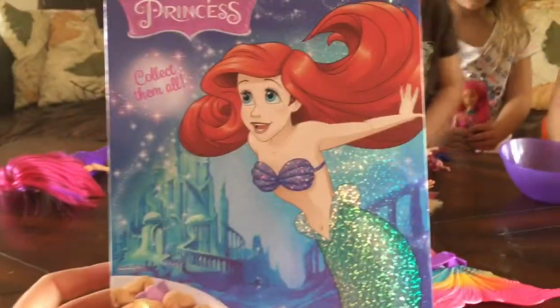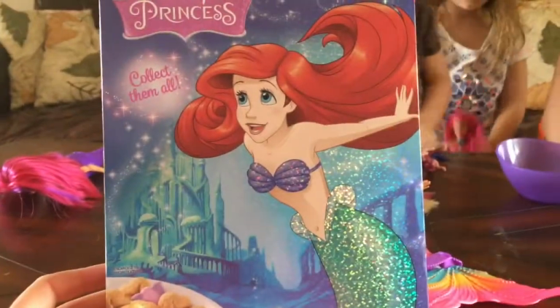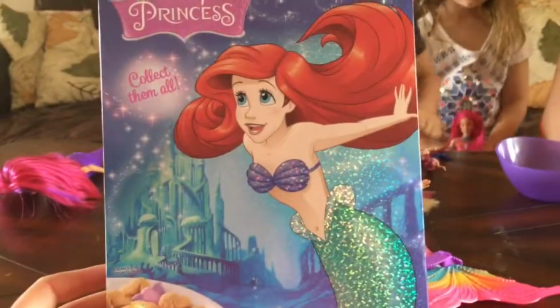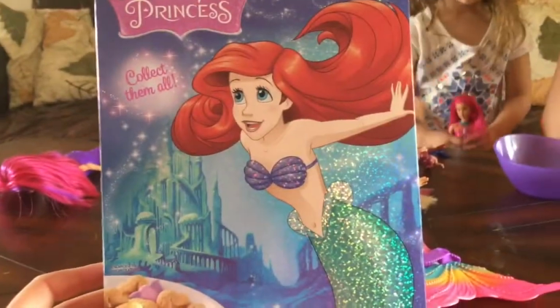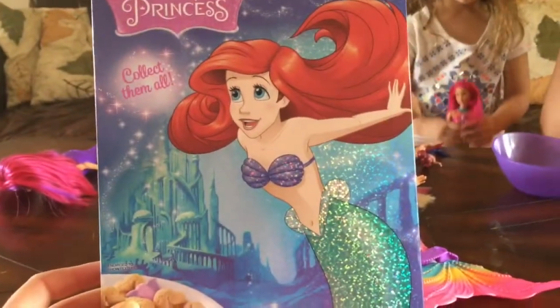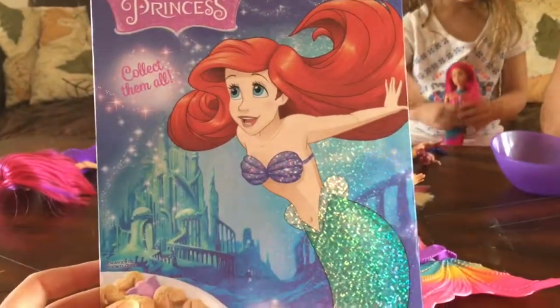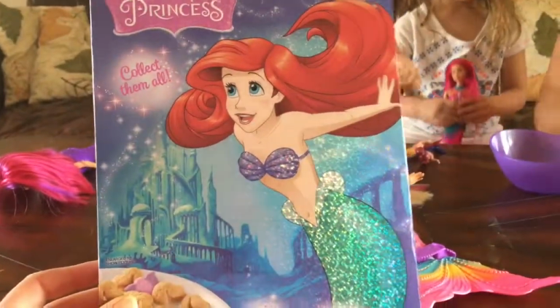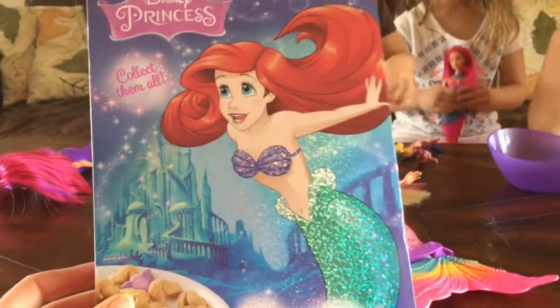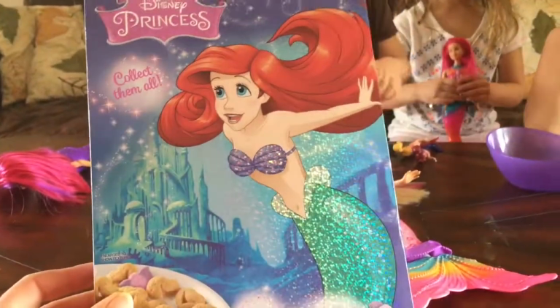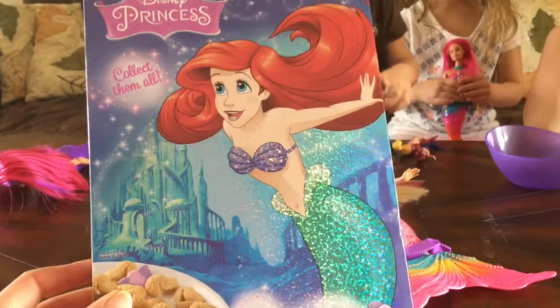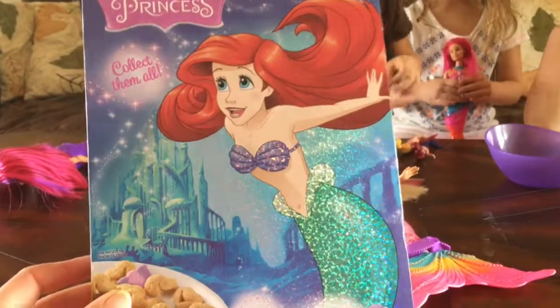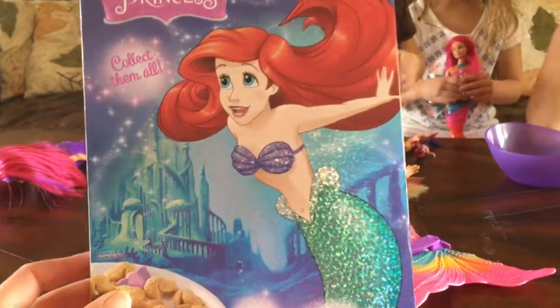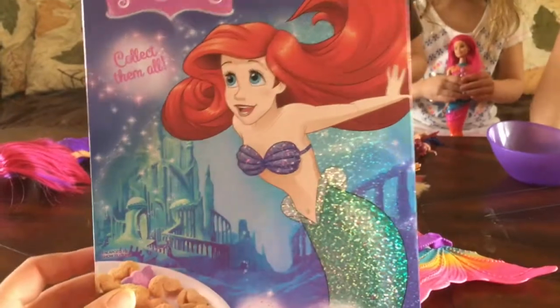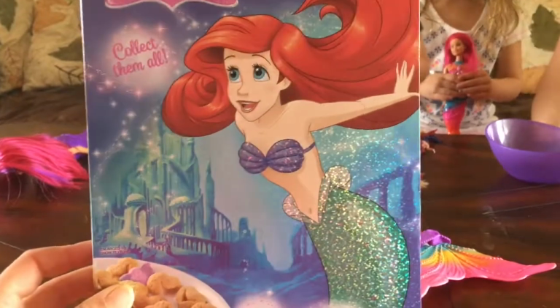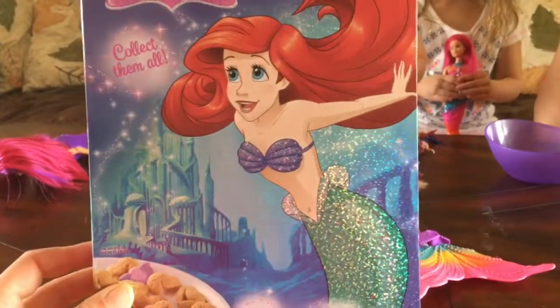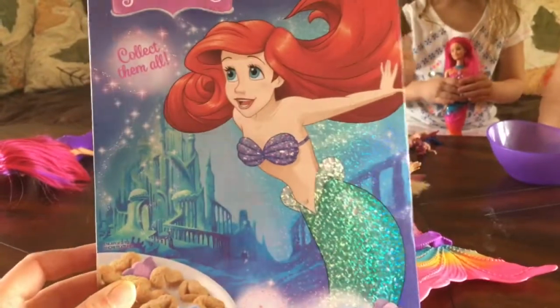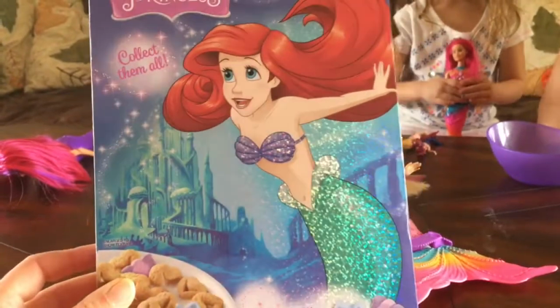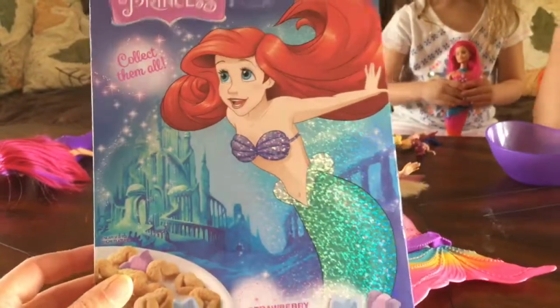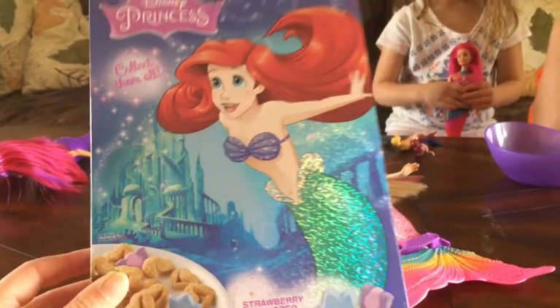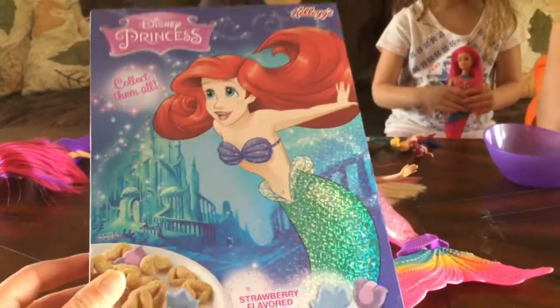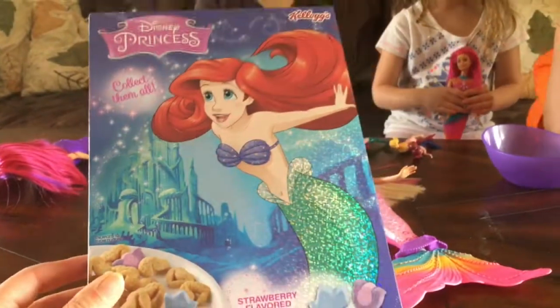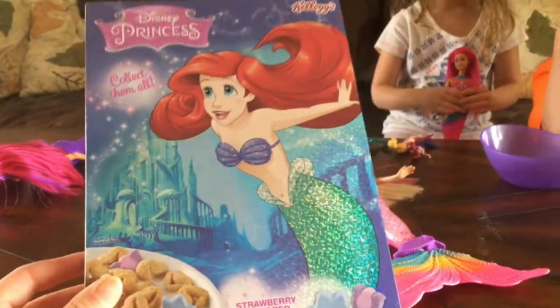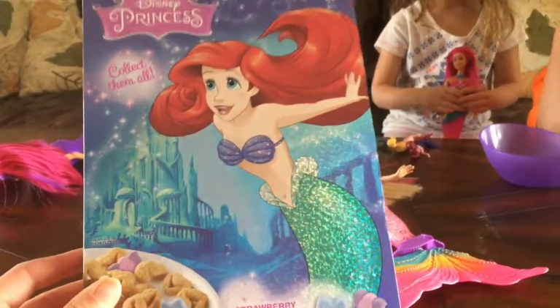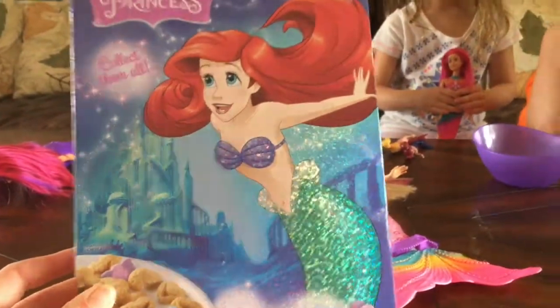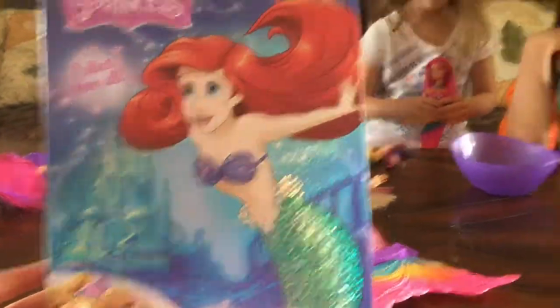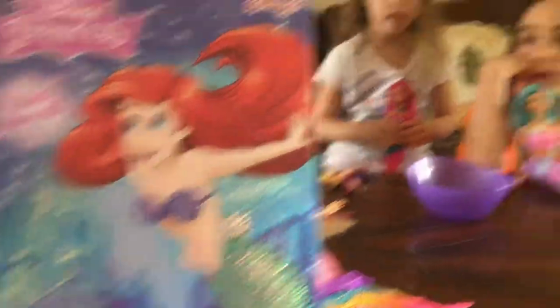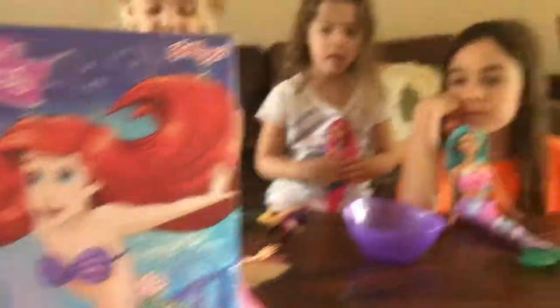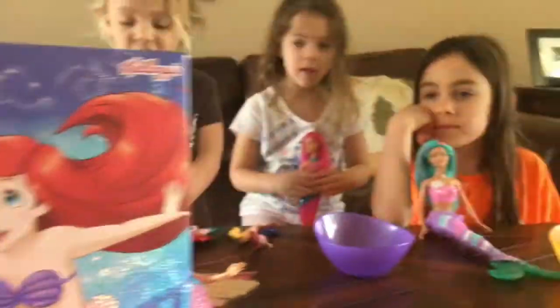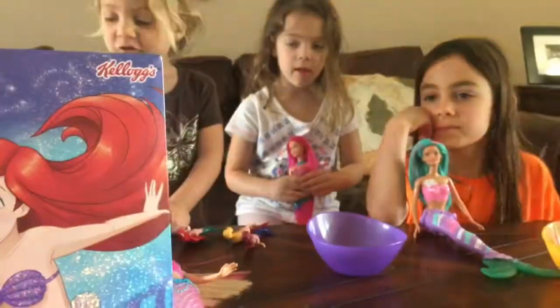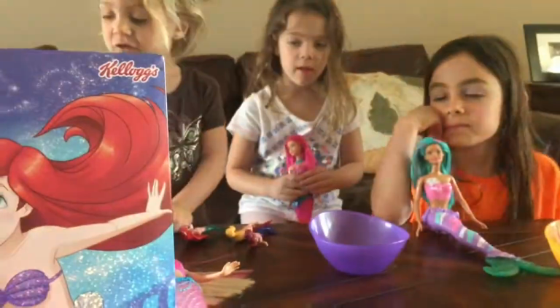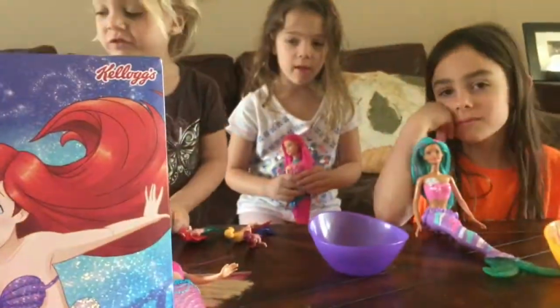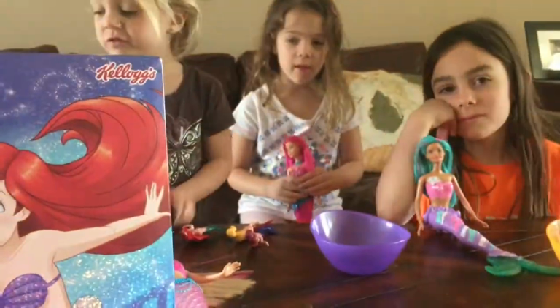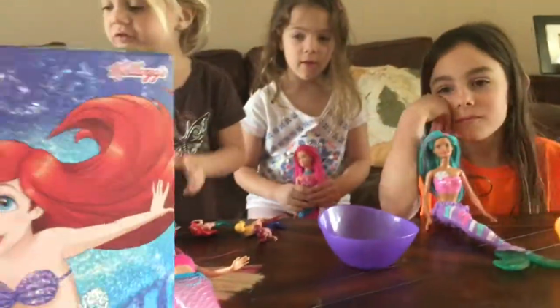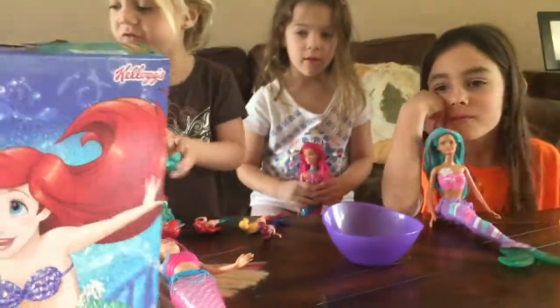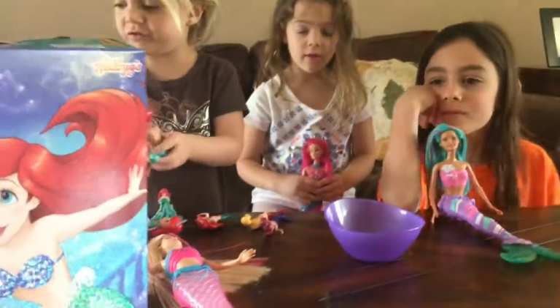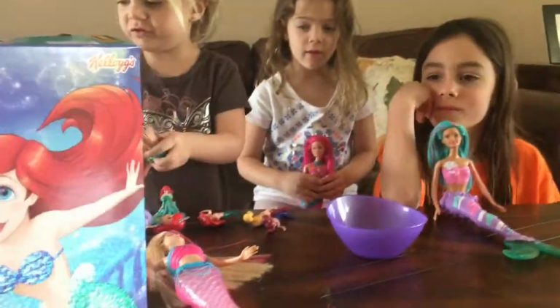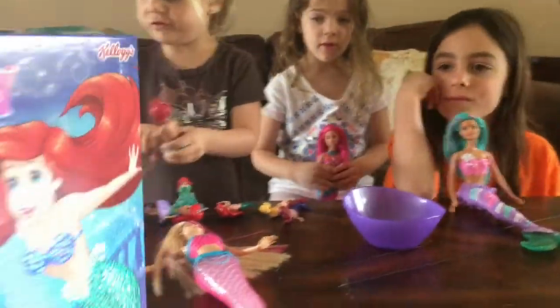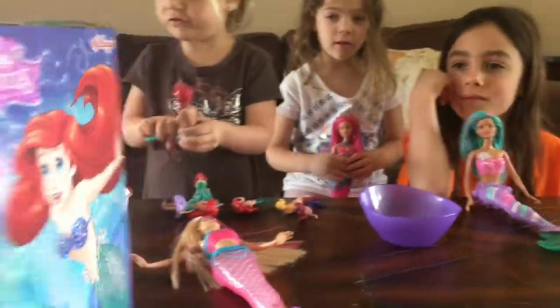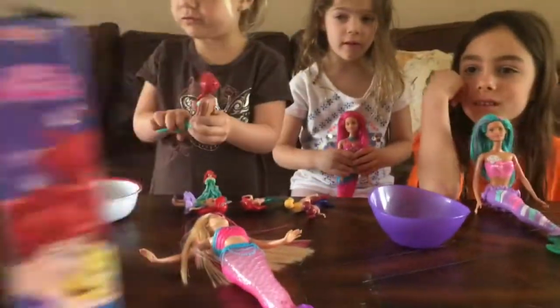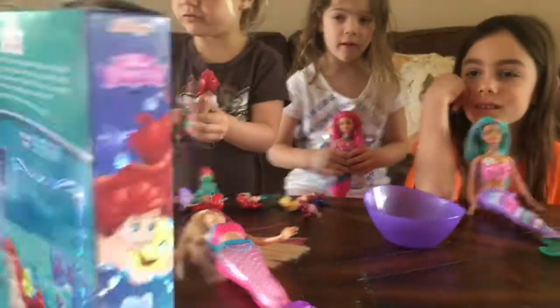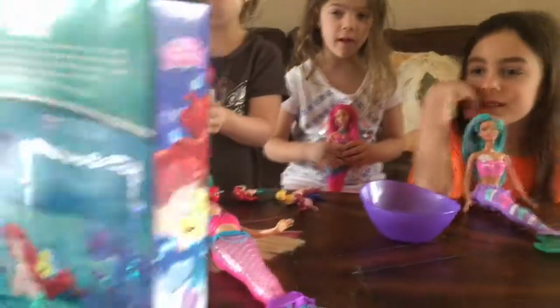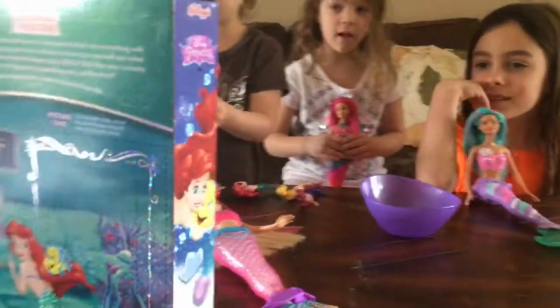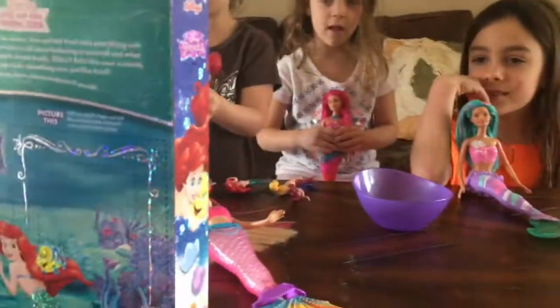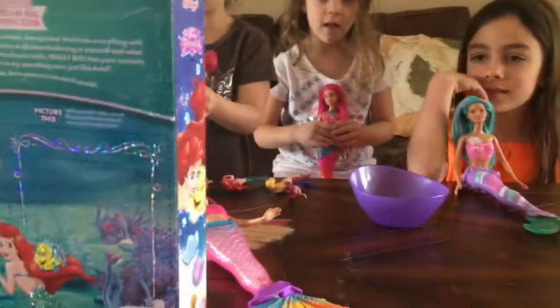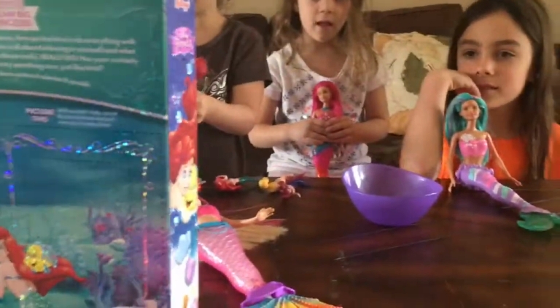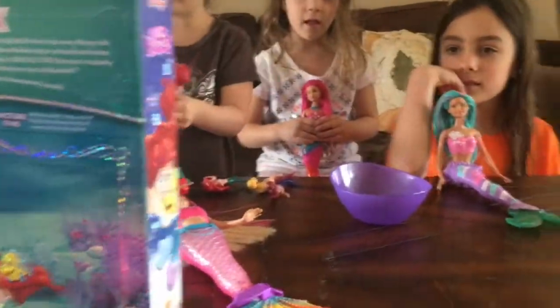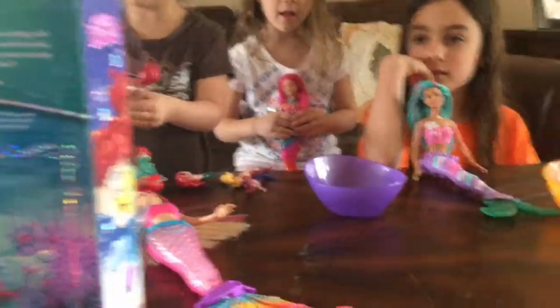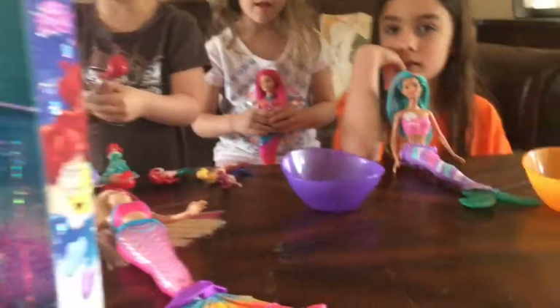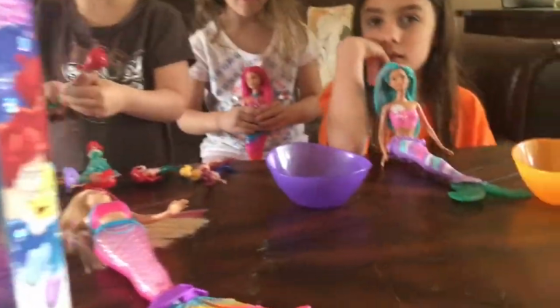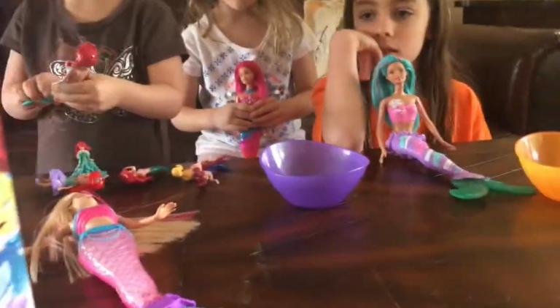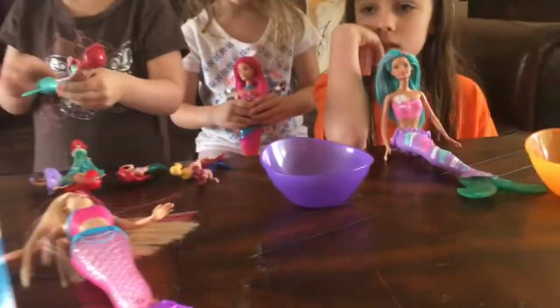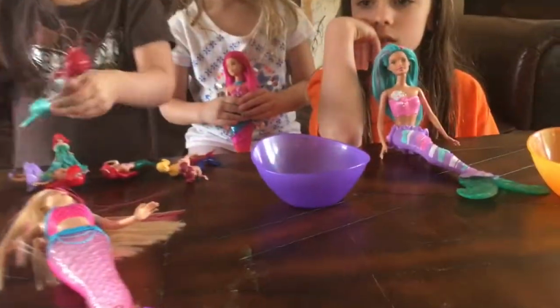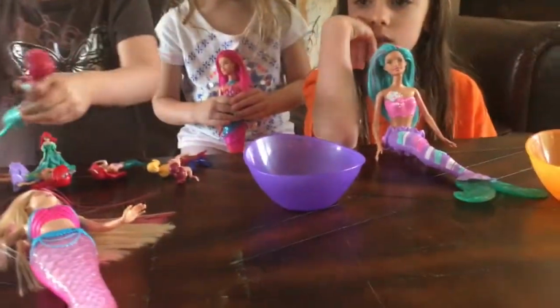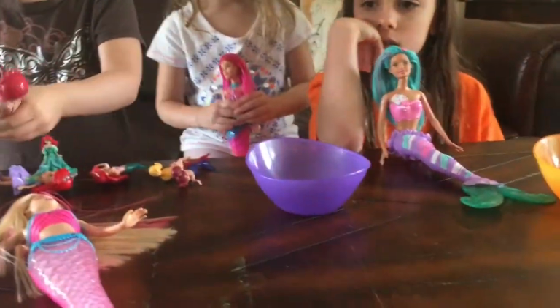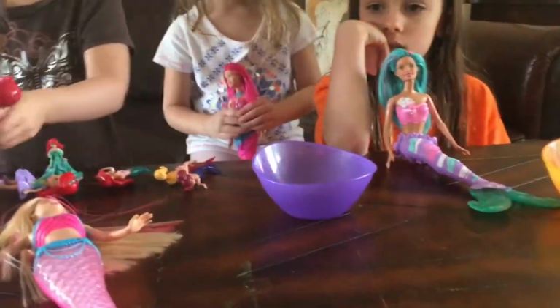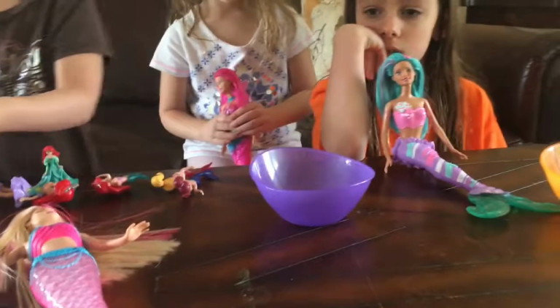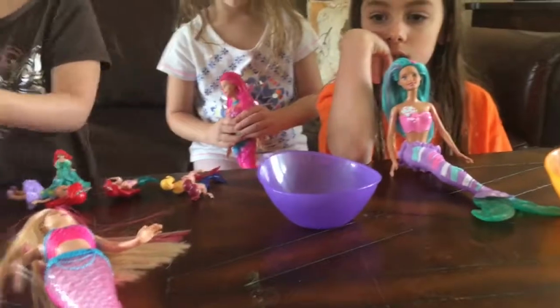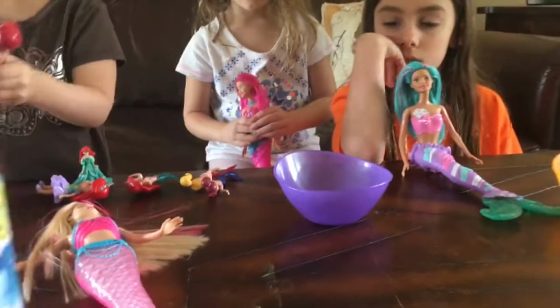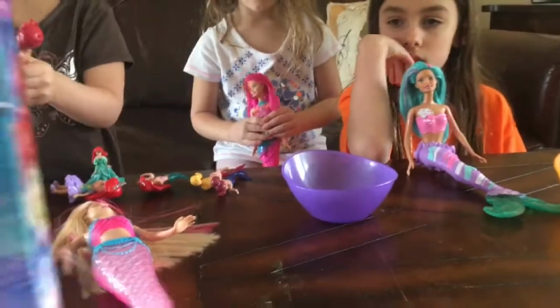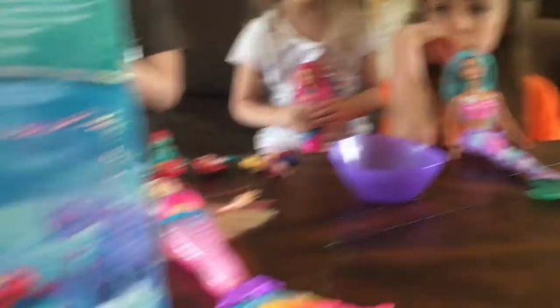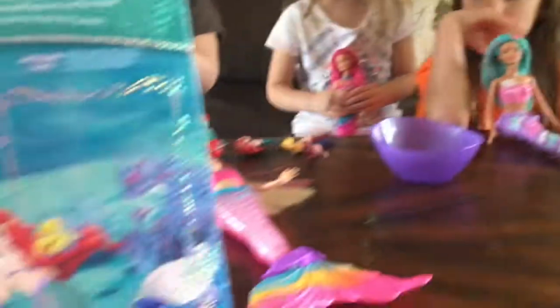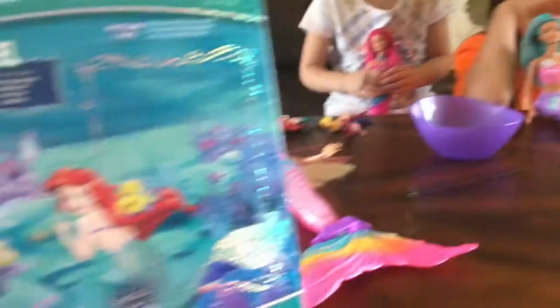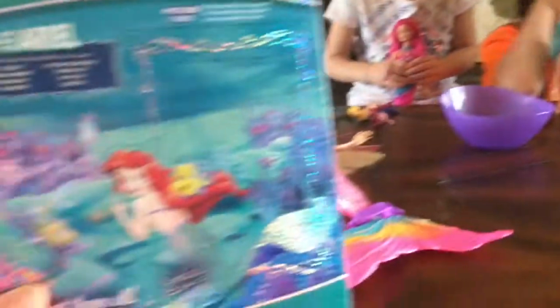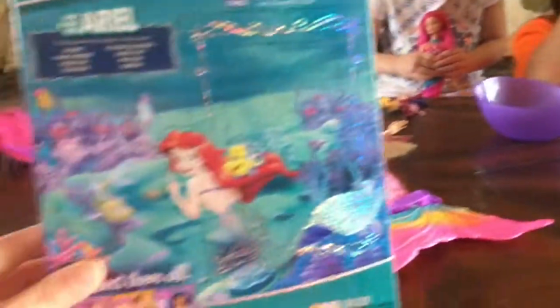So let's take a look. It's so sparkly and pretty — how could we not buy this? It's too pretty. And we just gathered all of our mermaids up to do a taste testing.